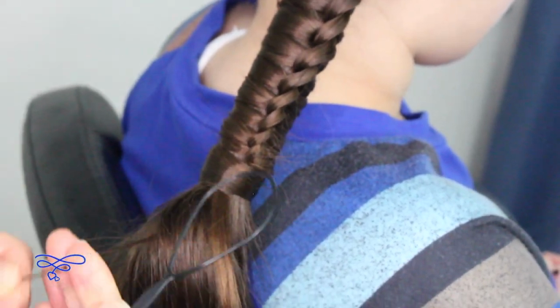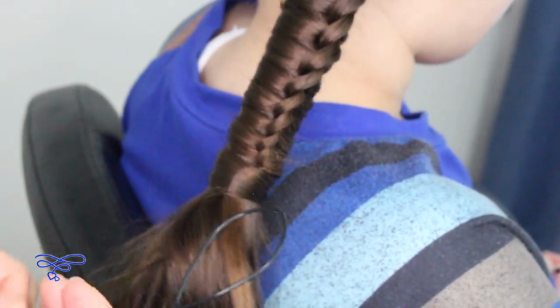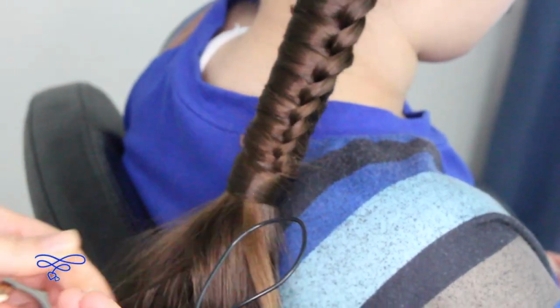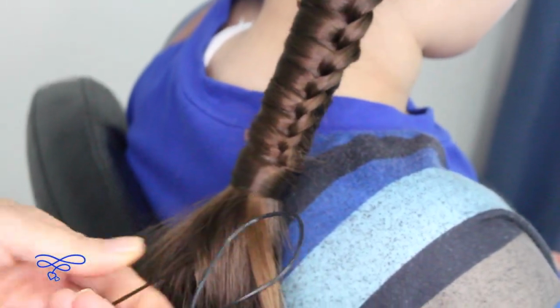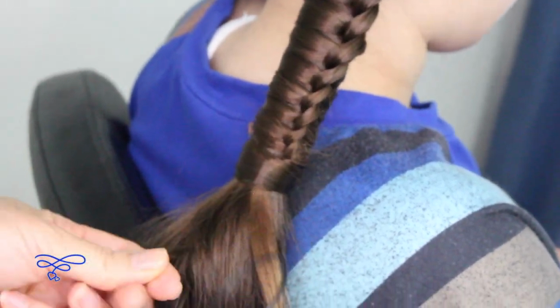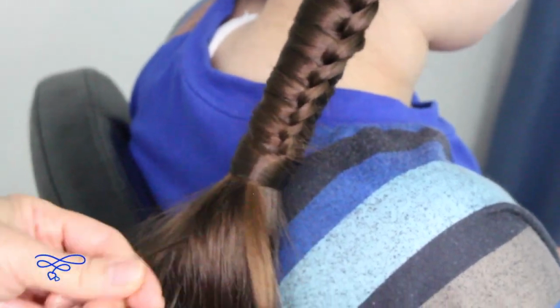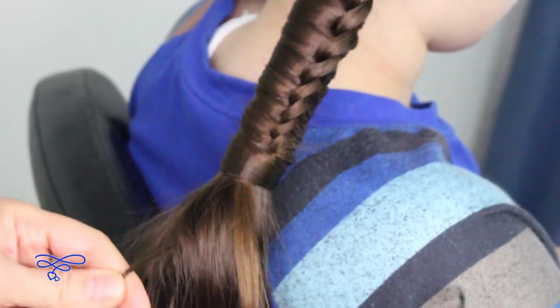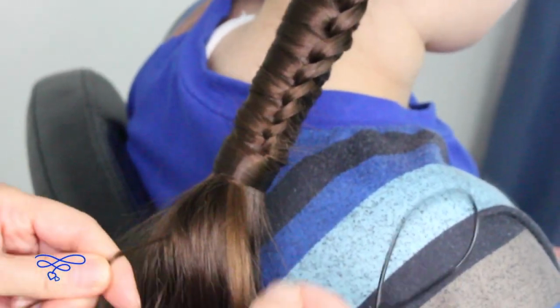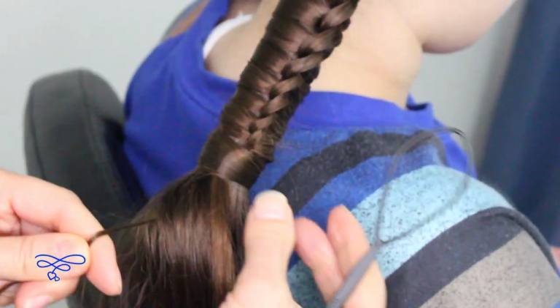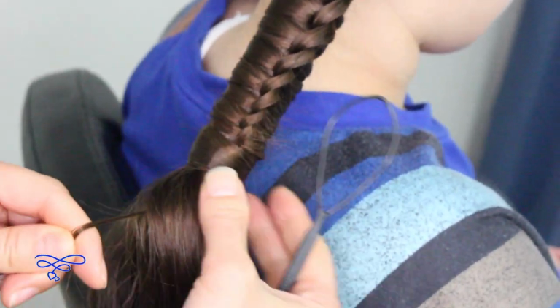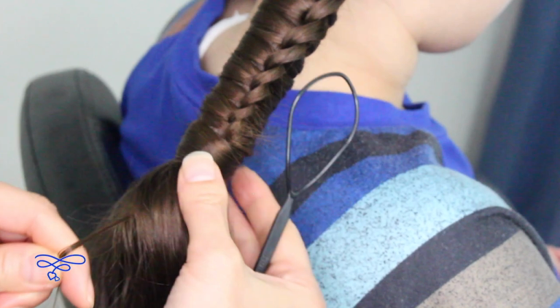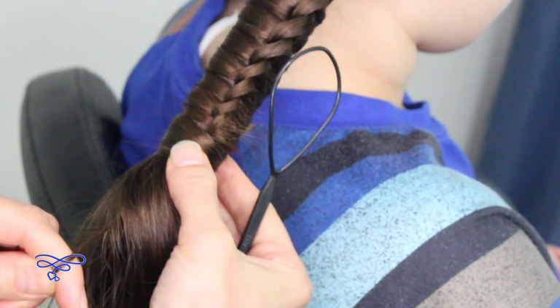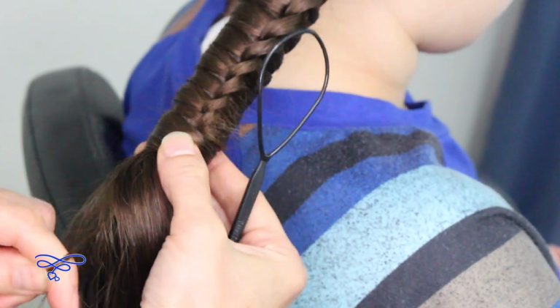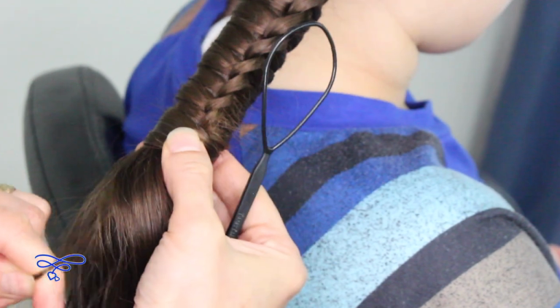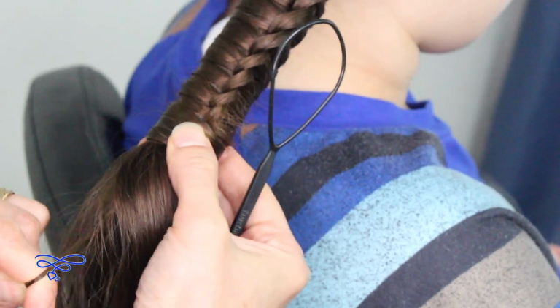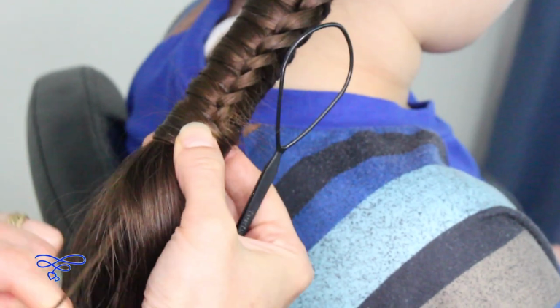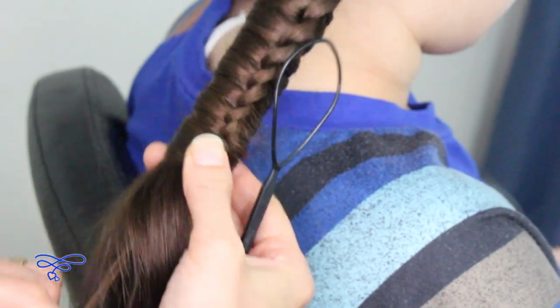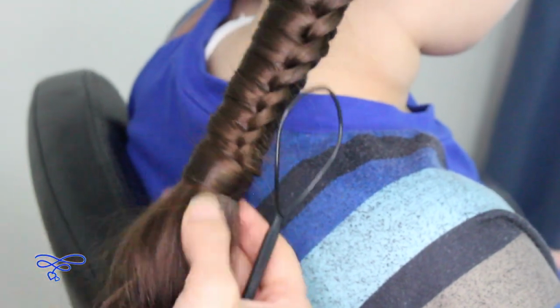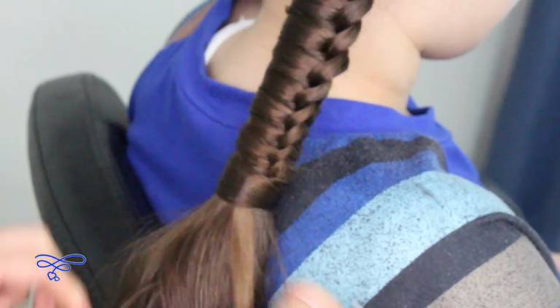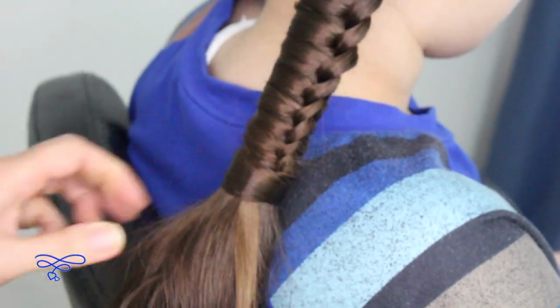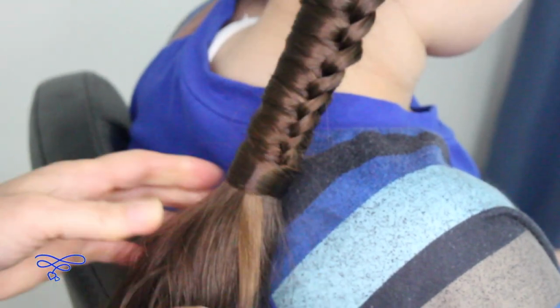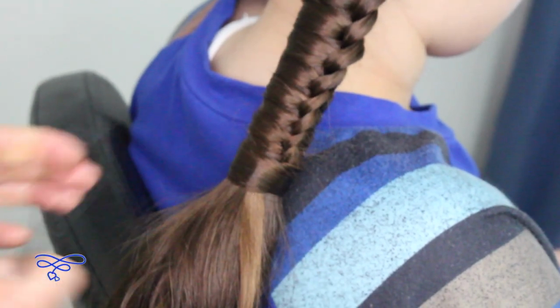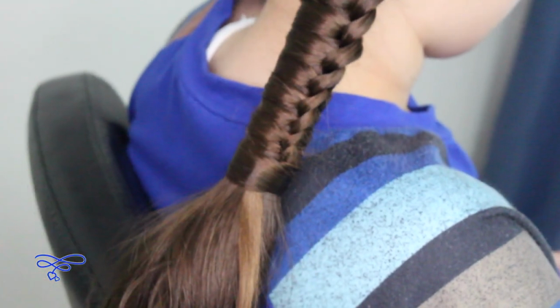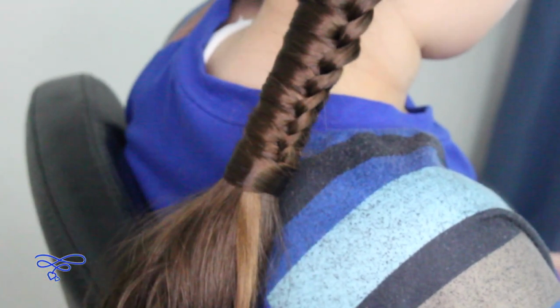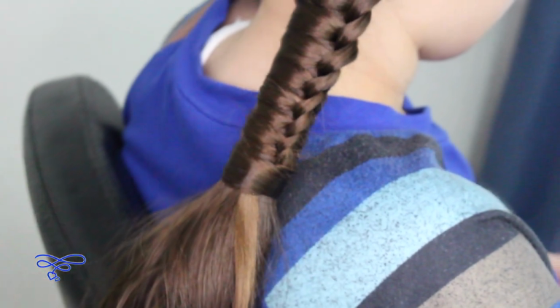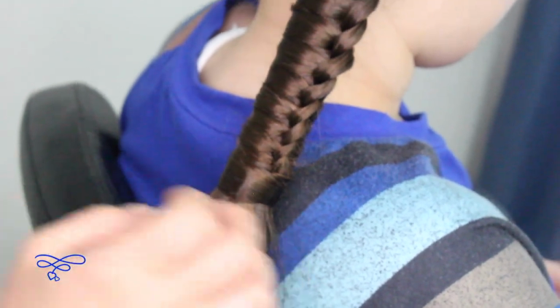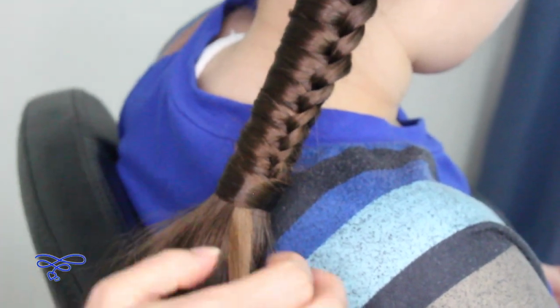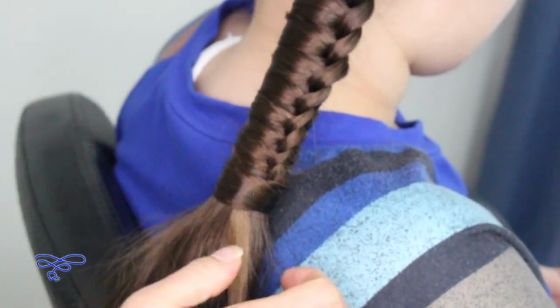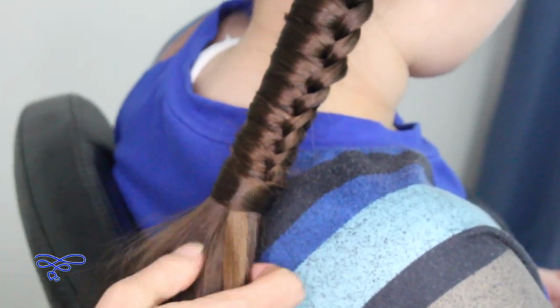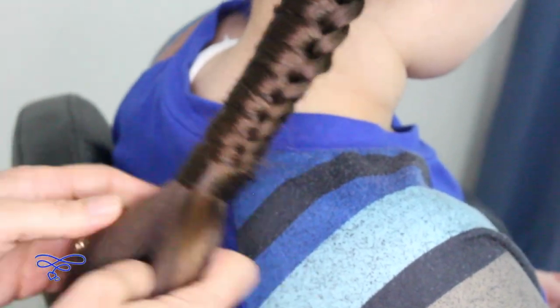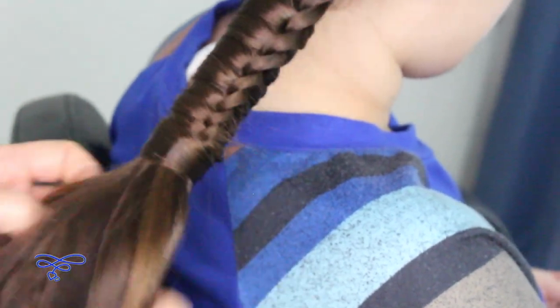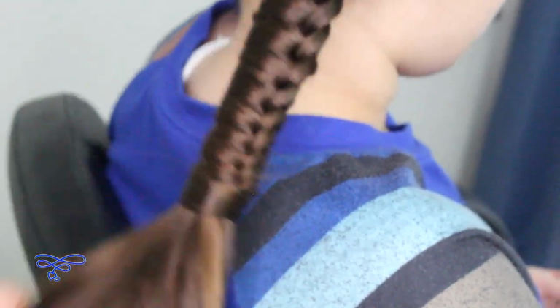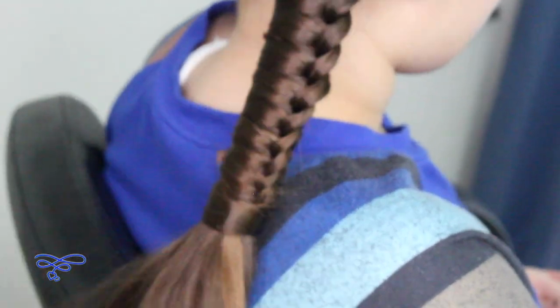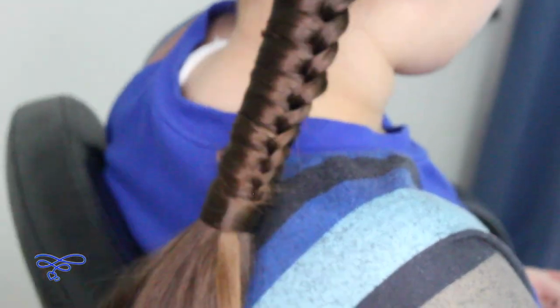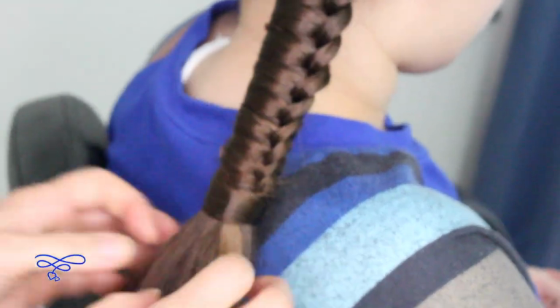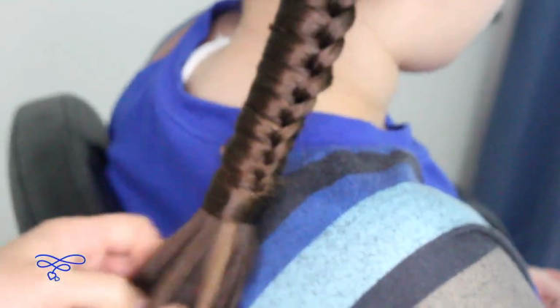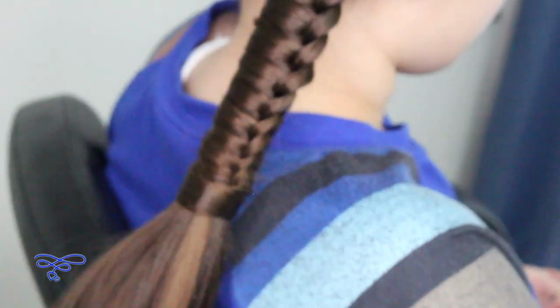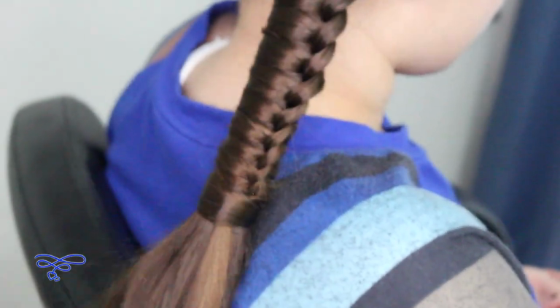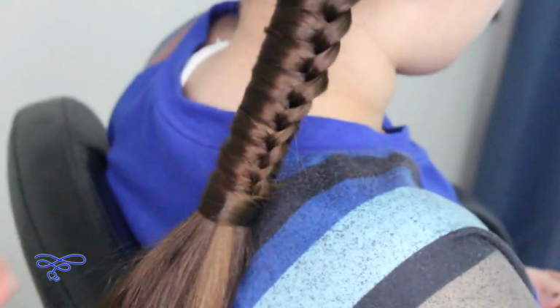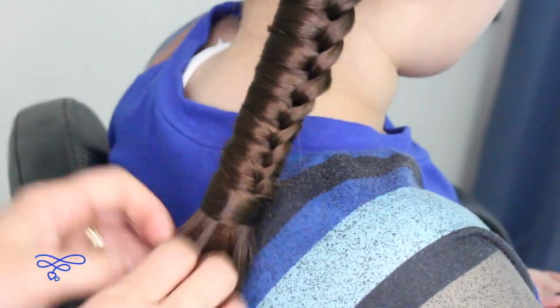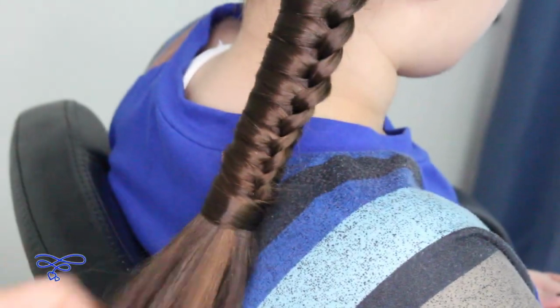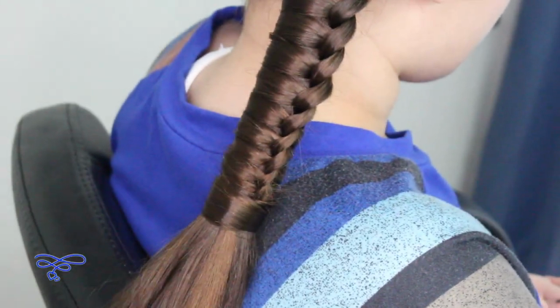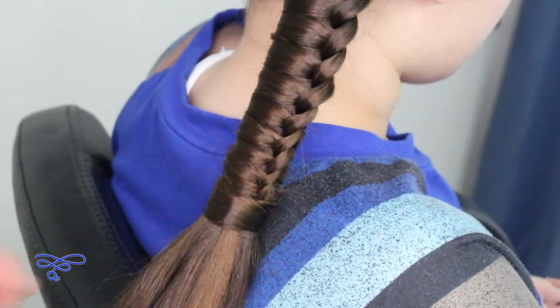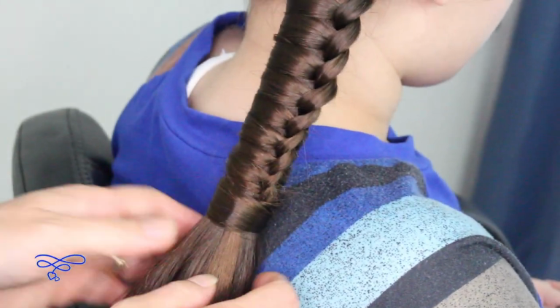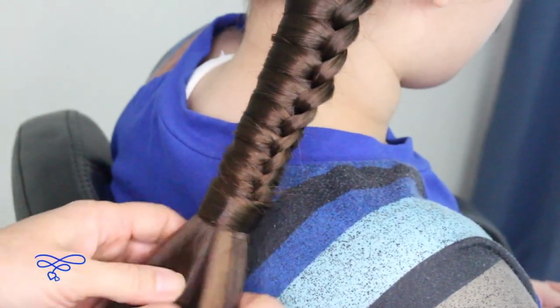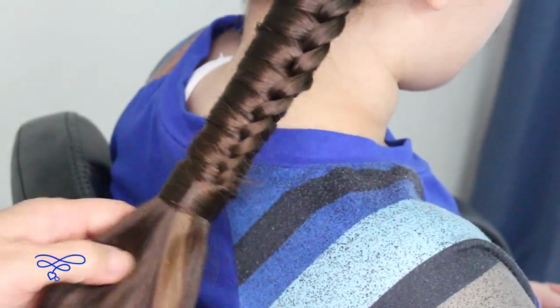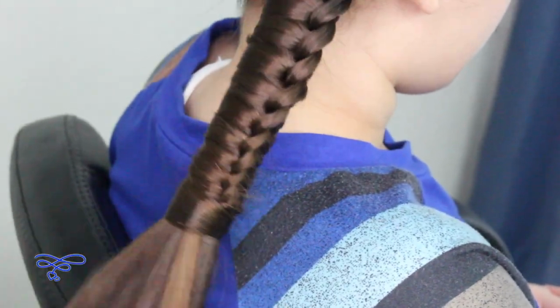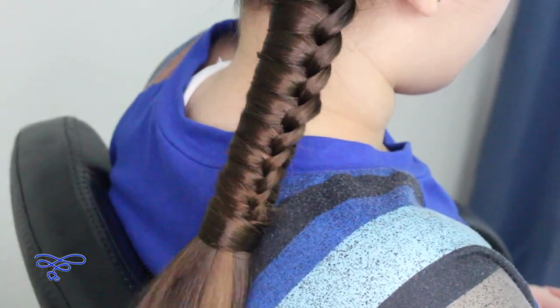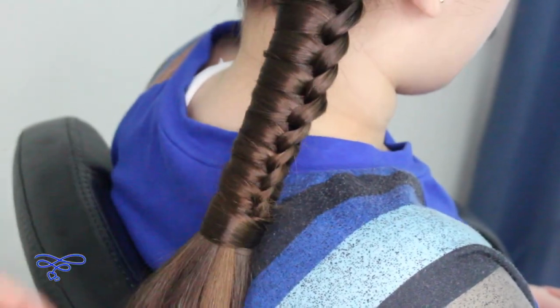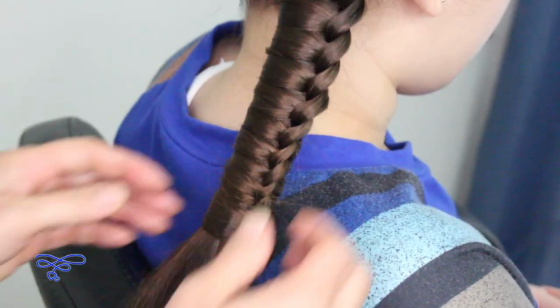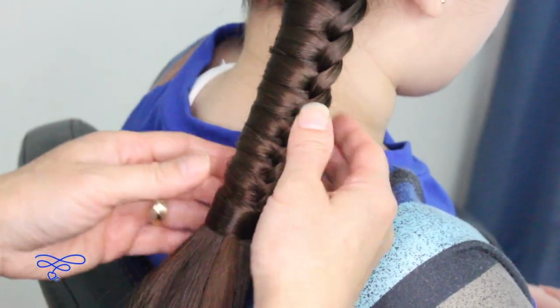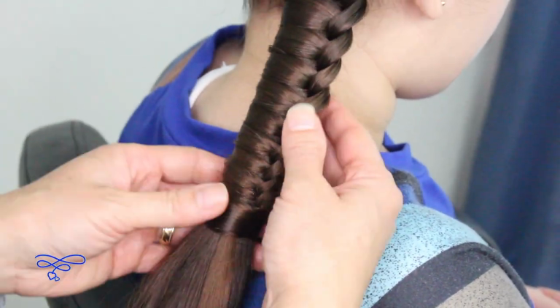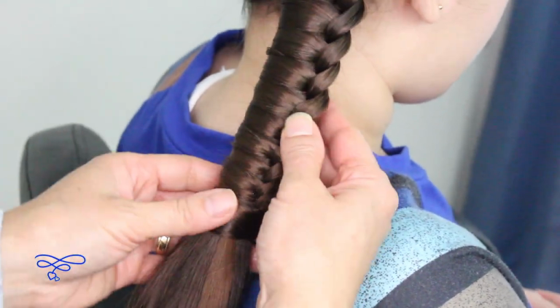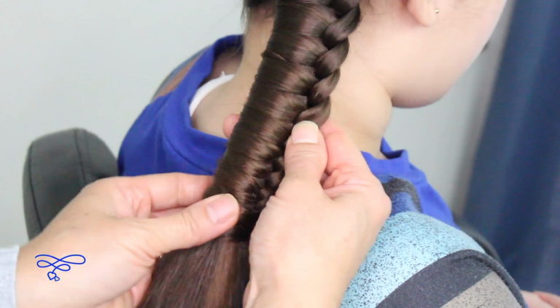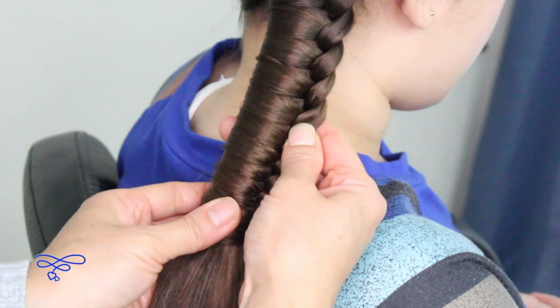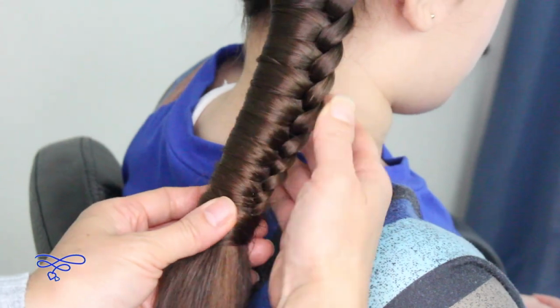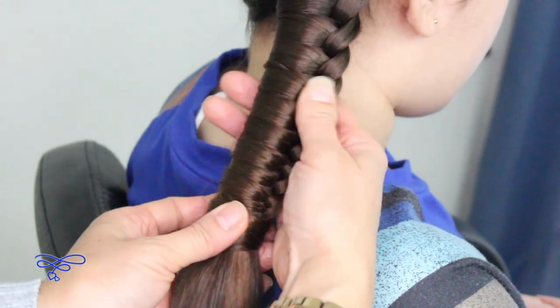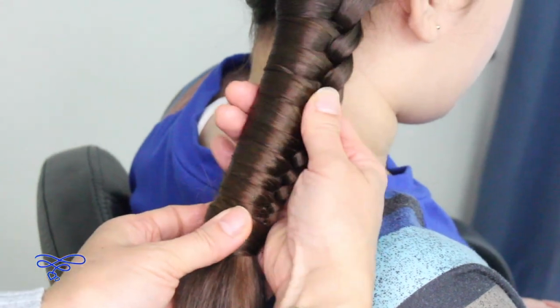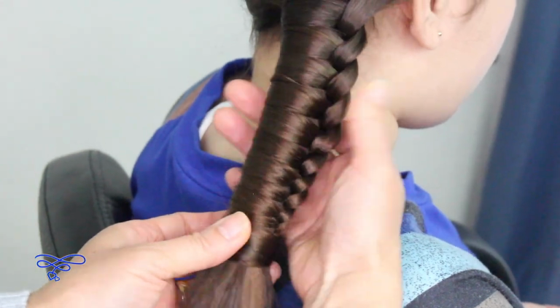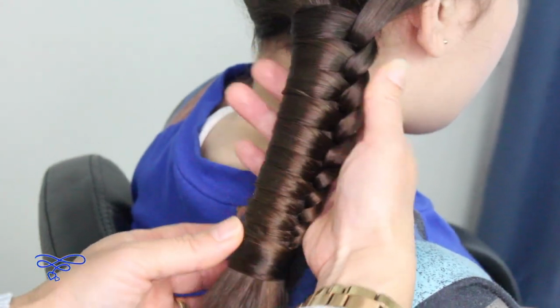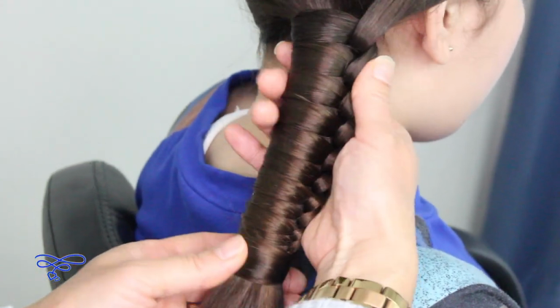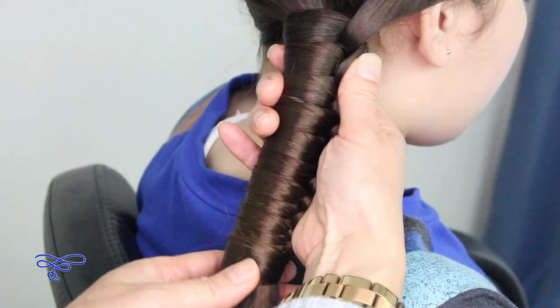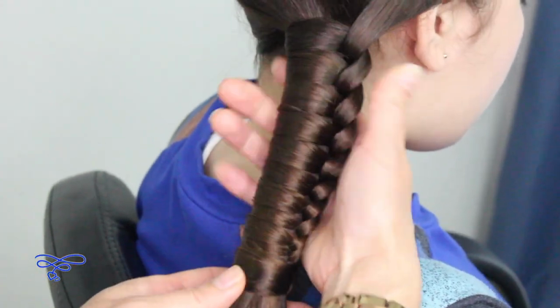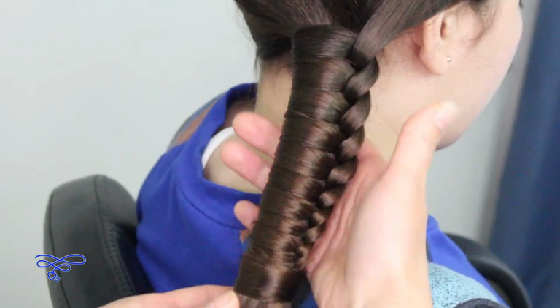Put it through that topsy tail hole and bring that topsy tail through. Make sure you get that tail just to tighten that up, and there you have it — this is so super easy!